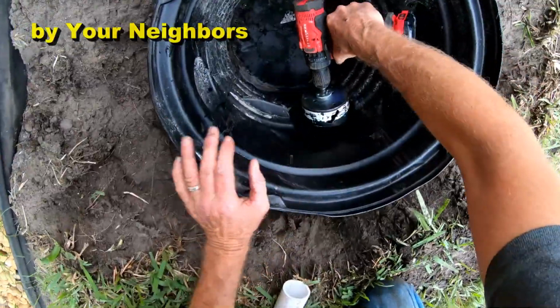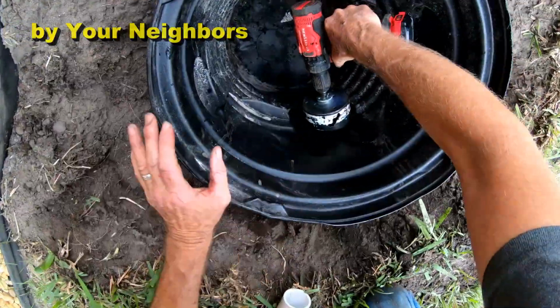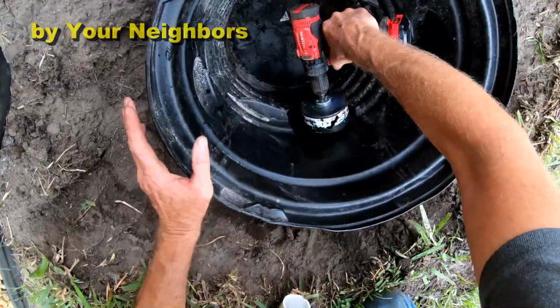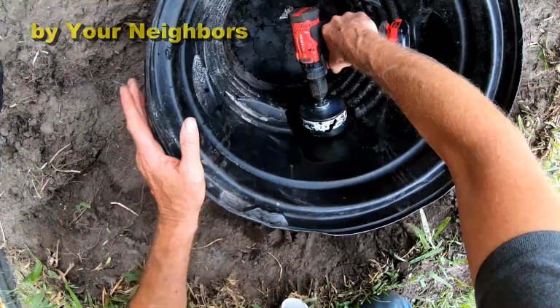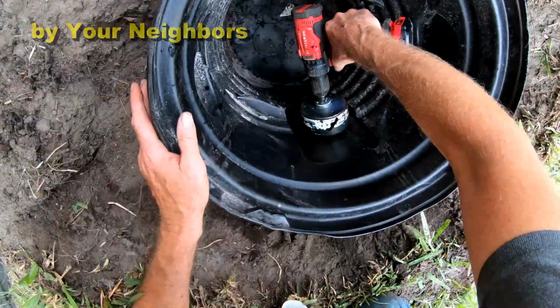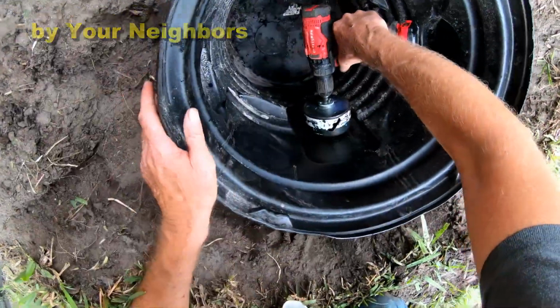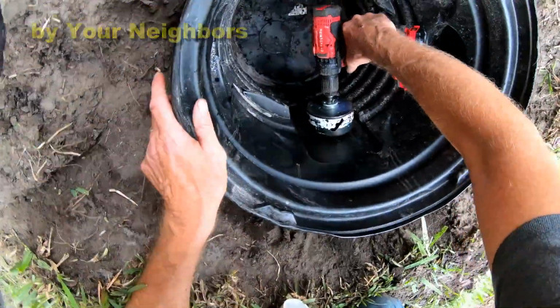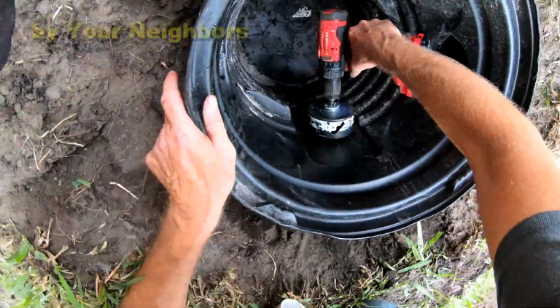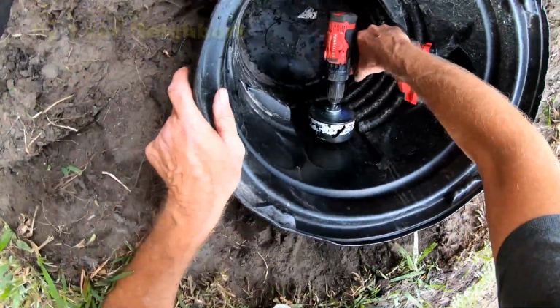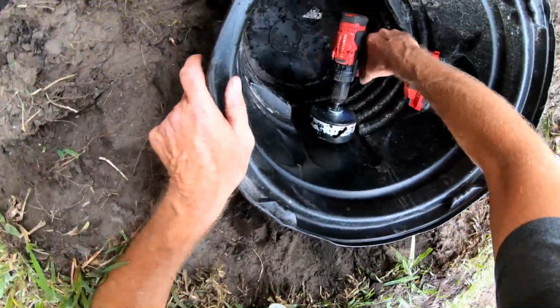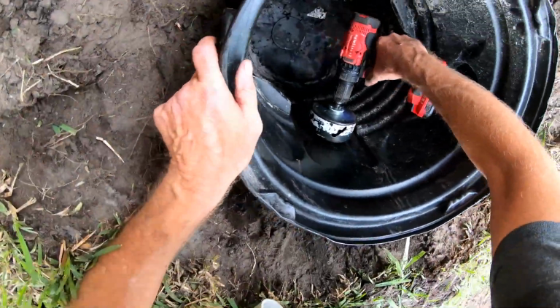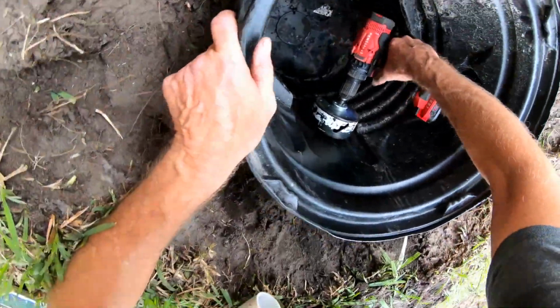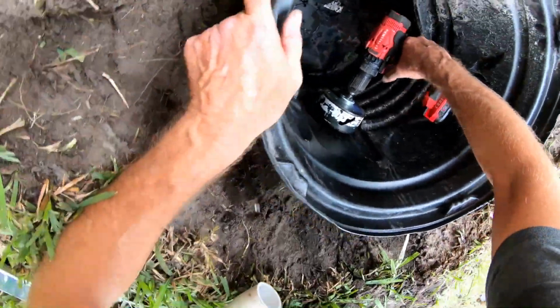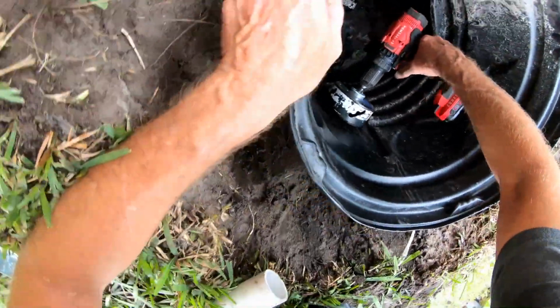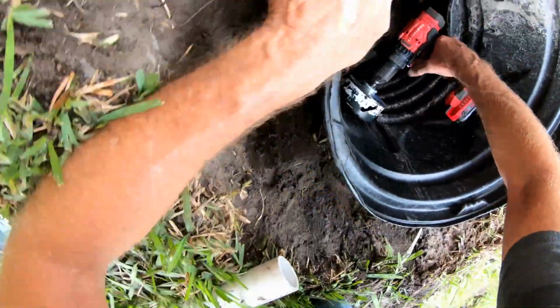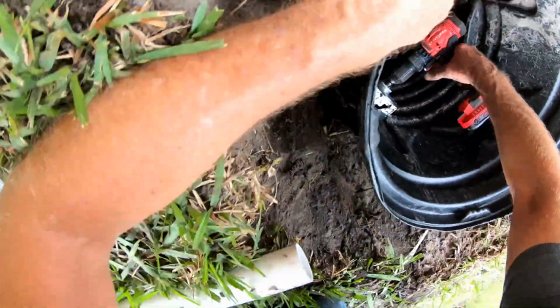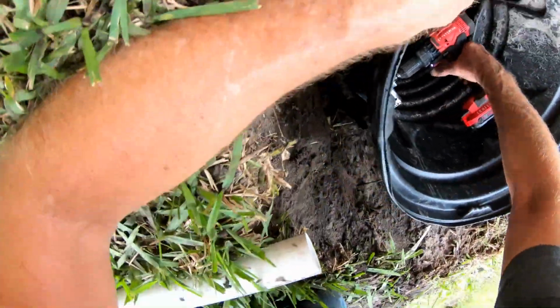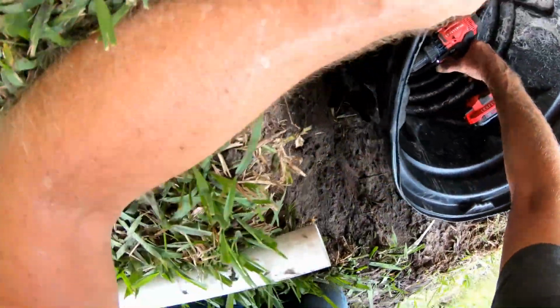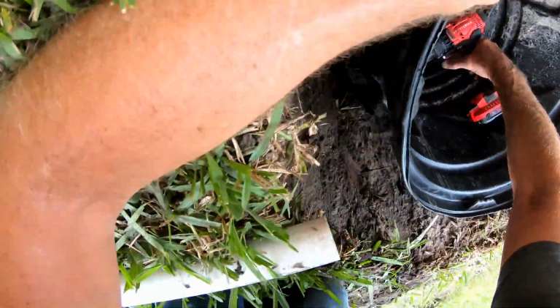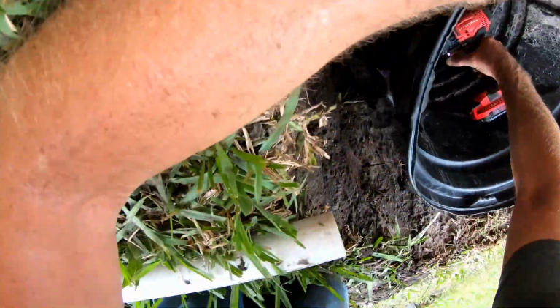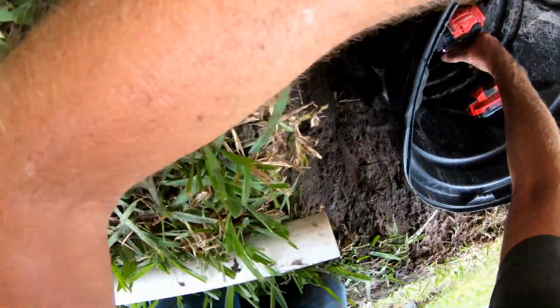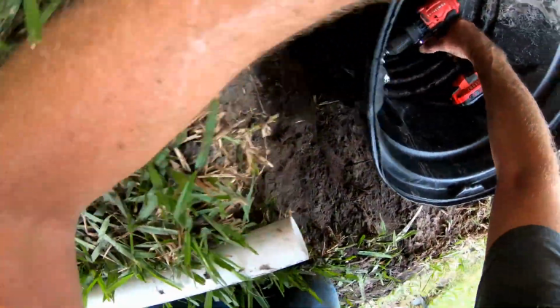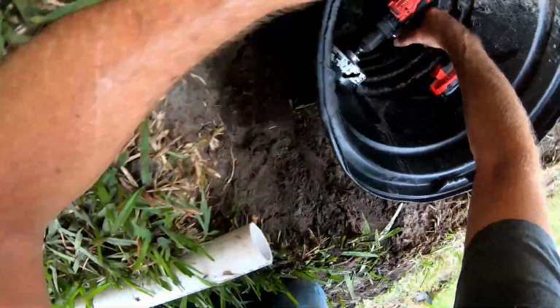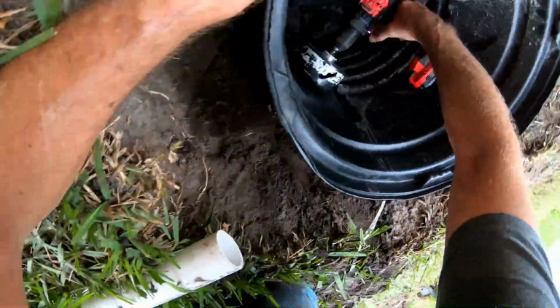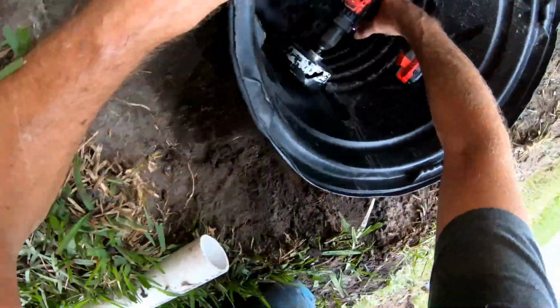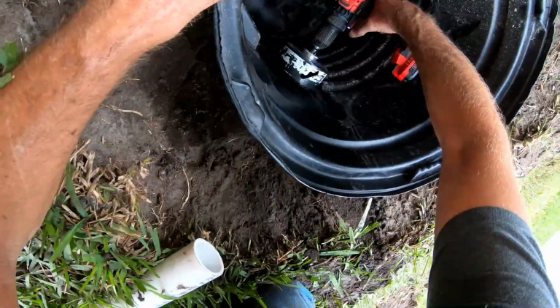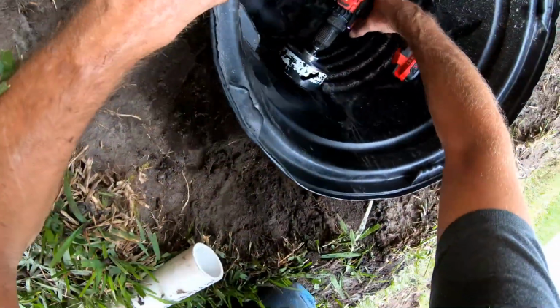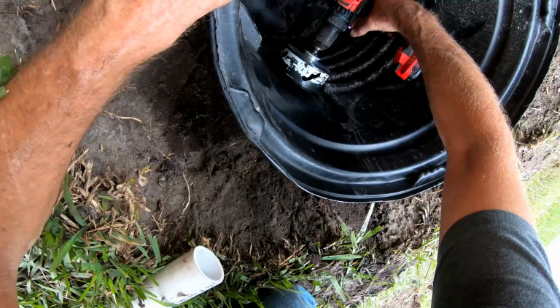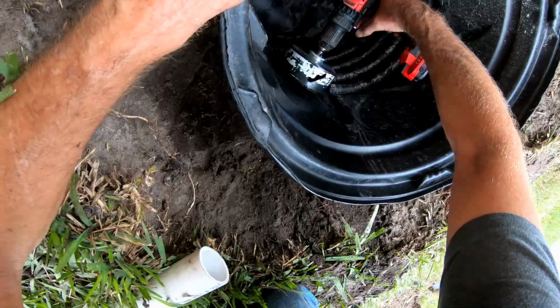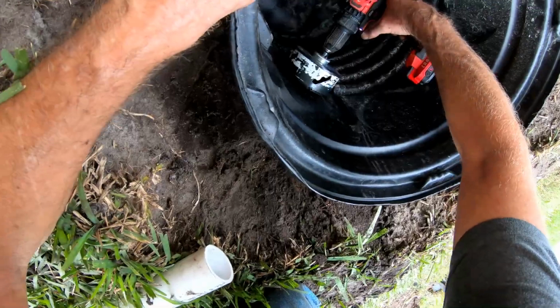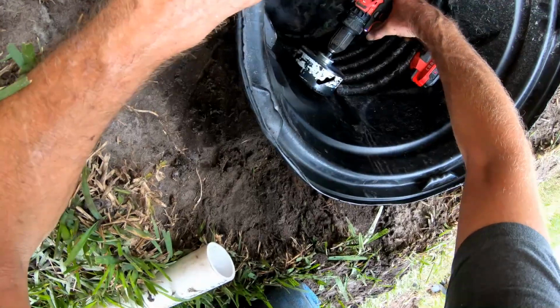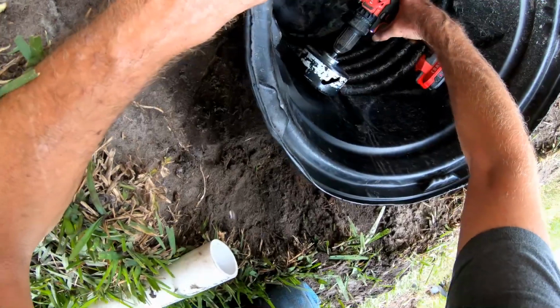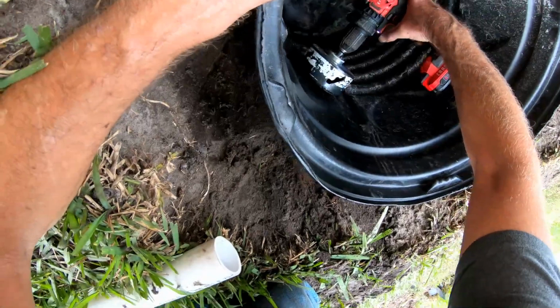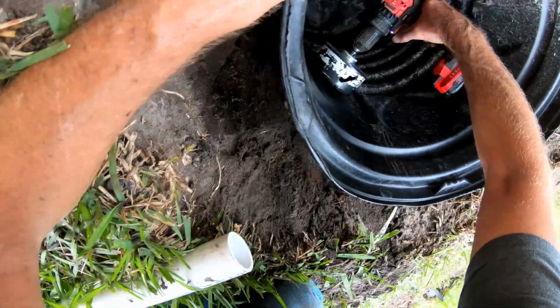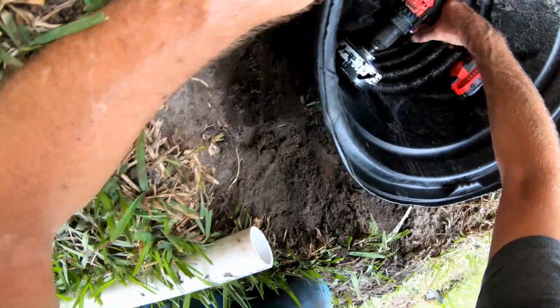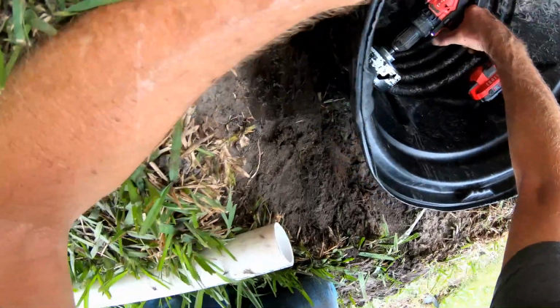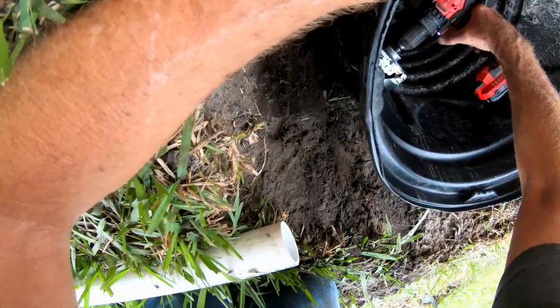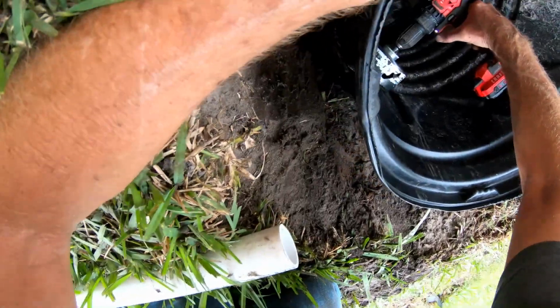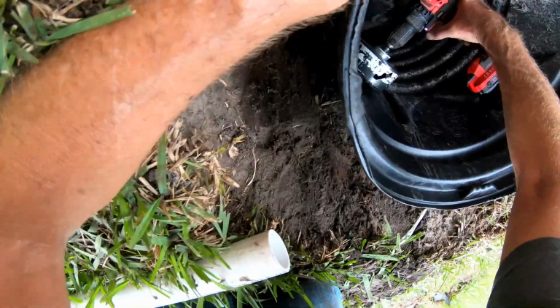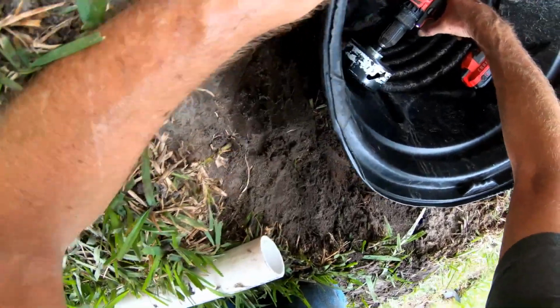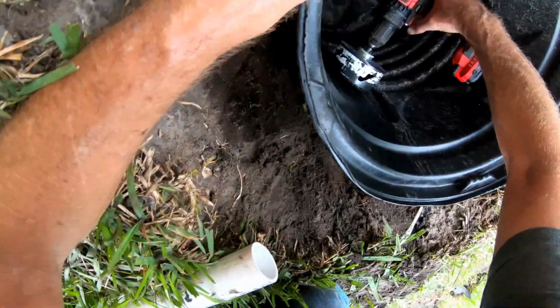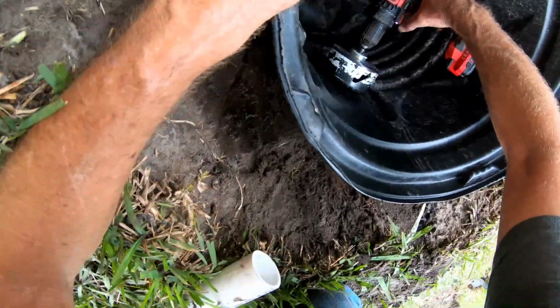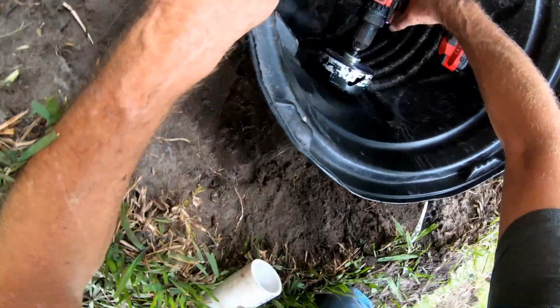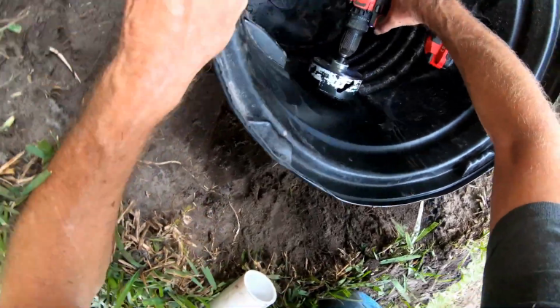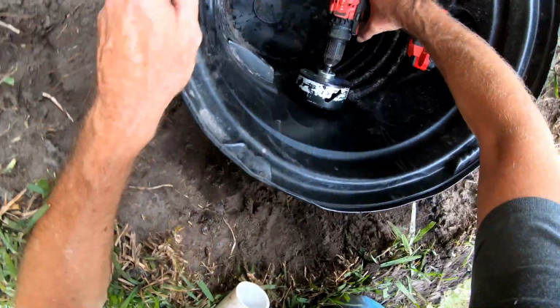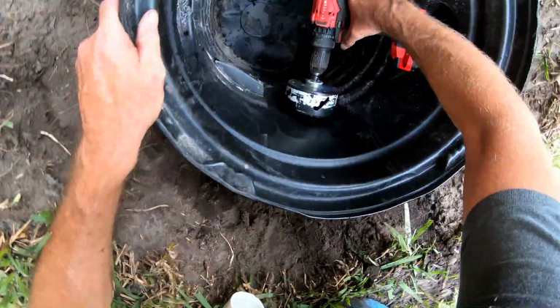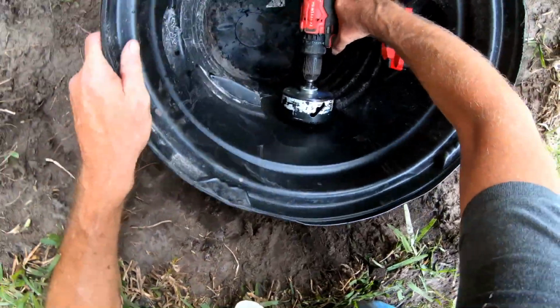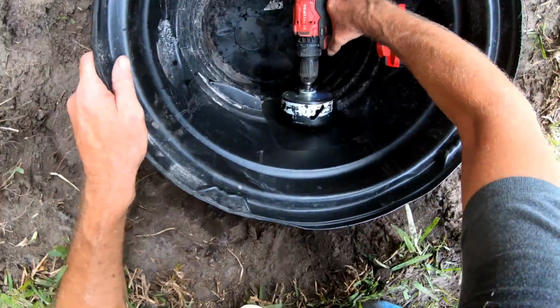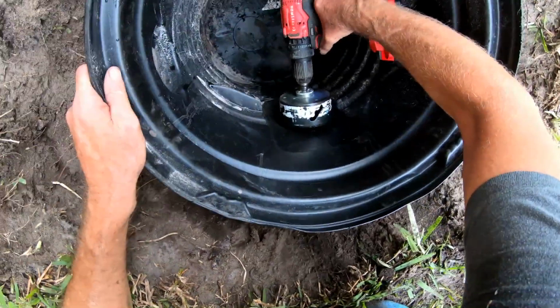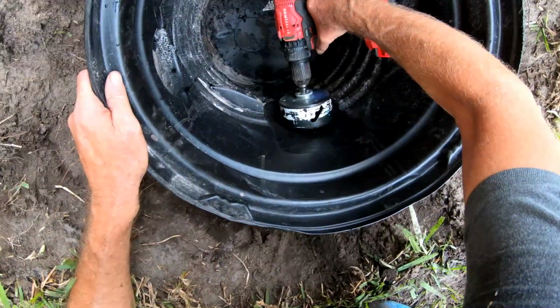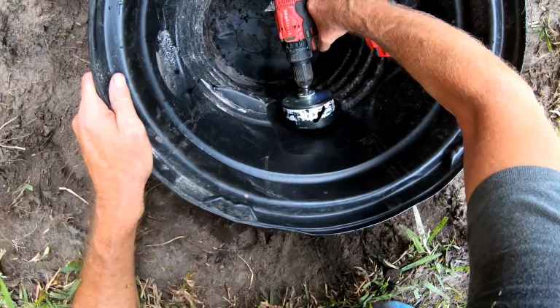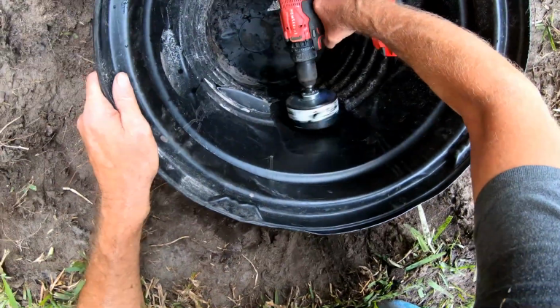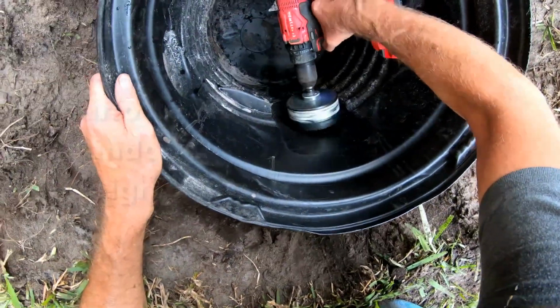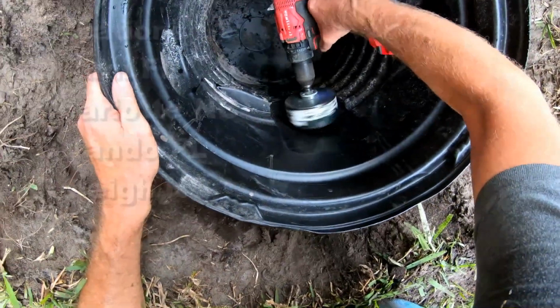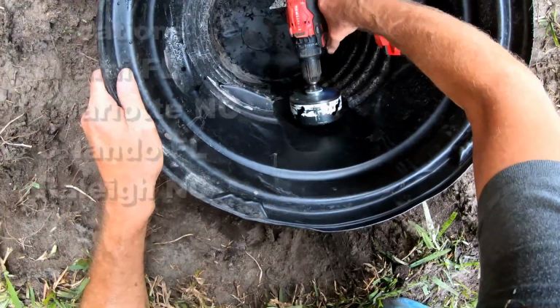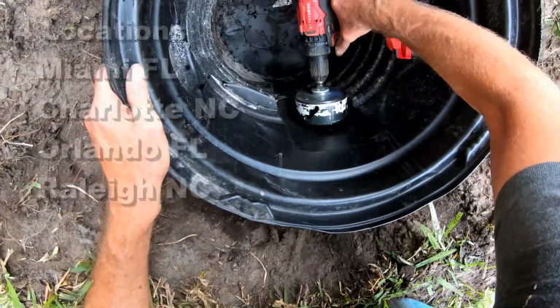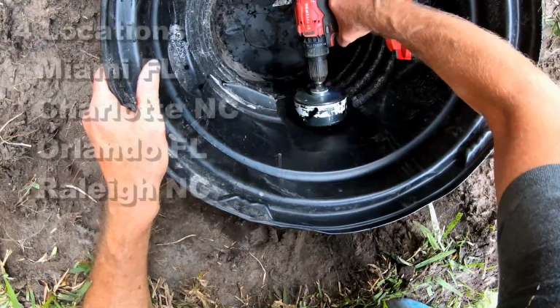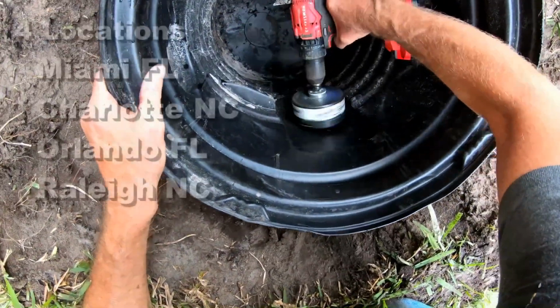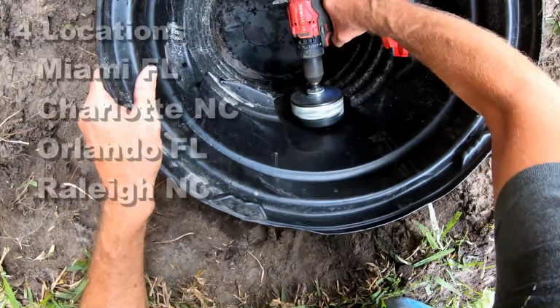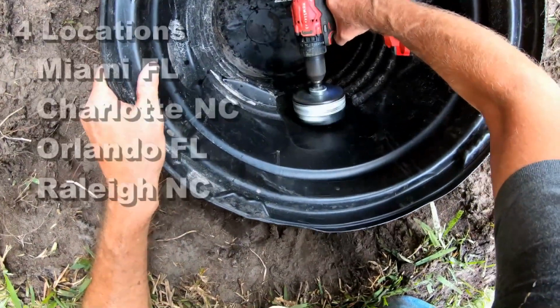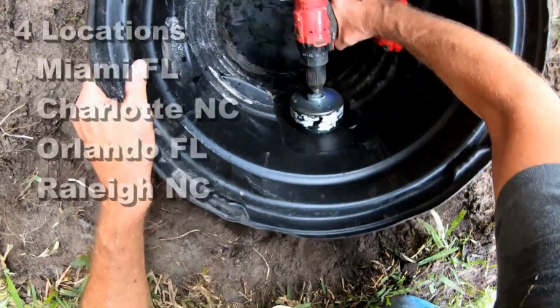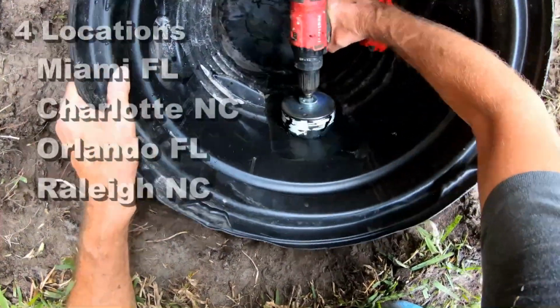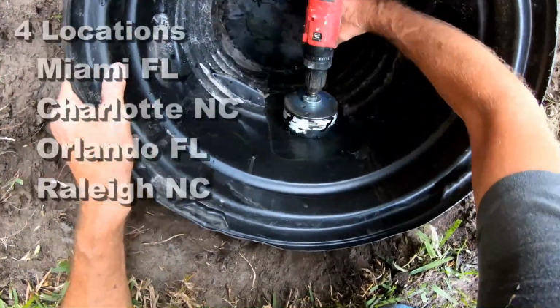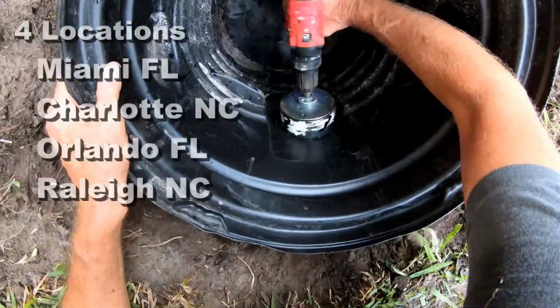Once that's done, we can go ahead and set the pump in, plumb the pump, and send this water around to the front.